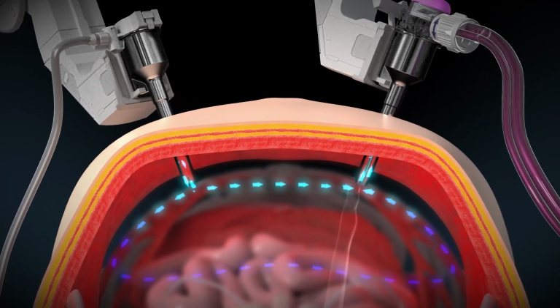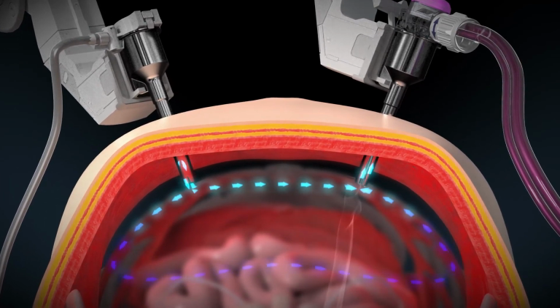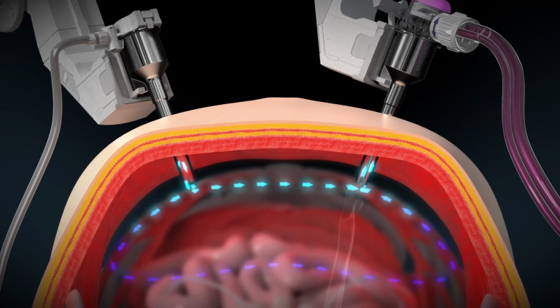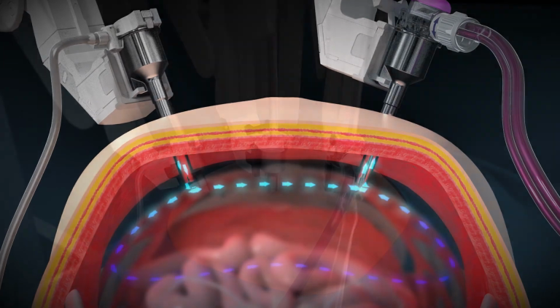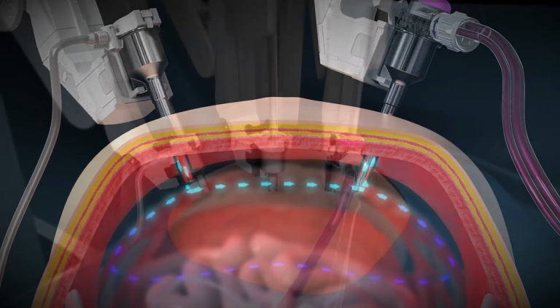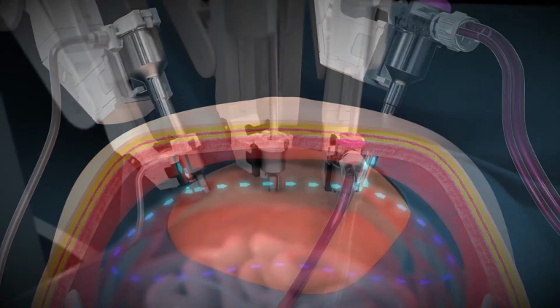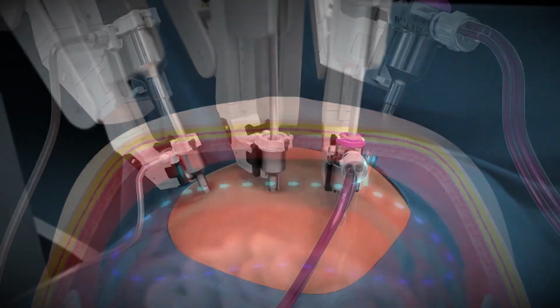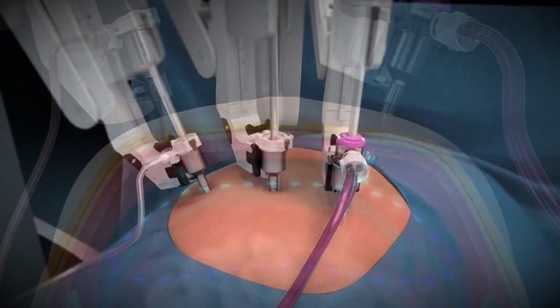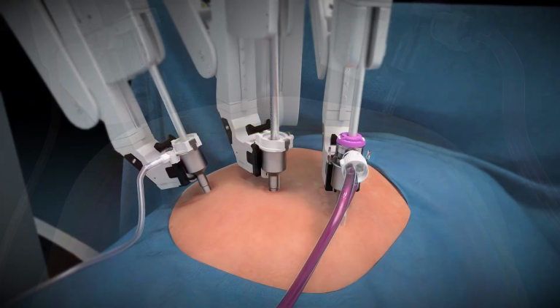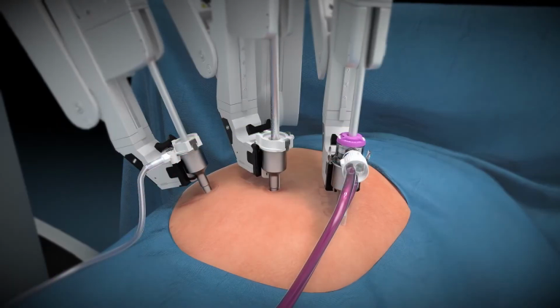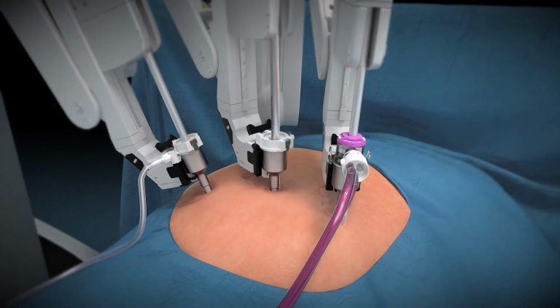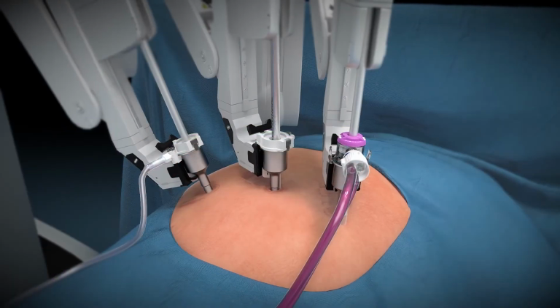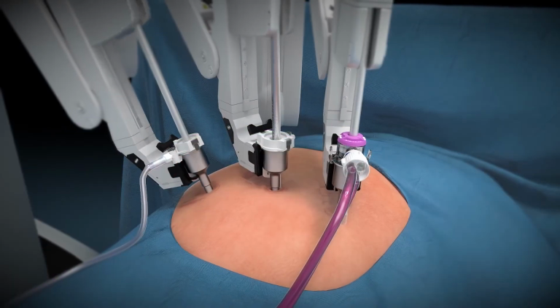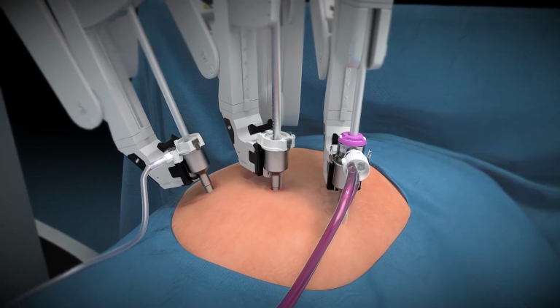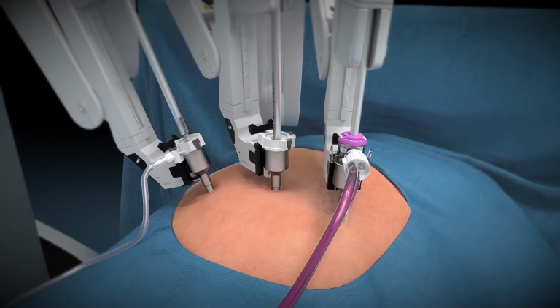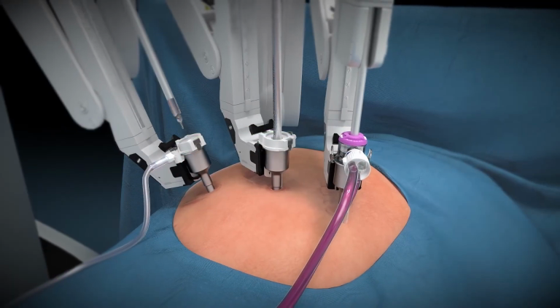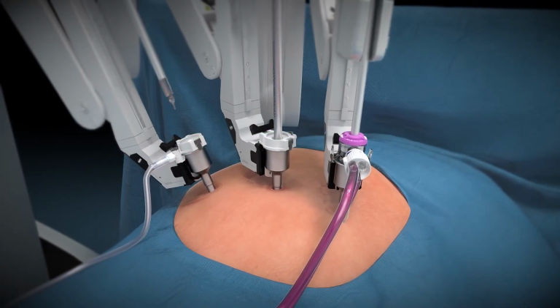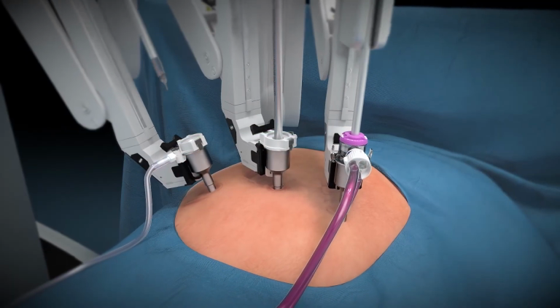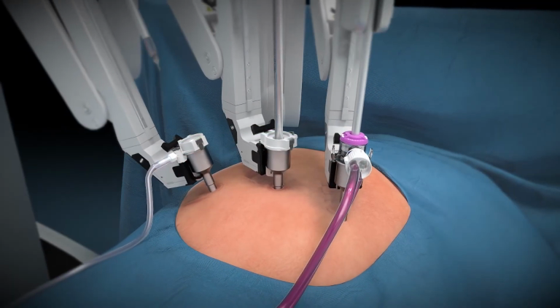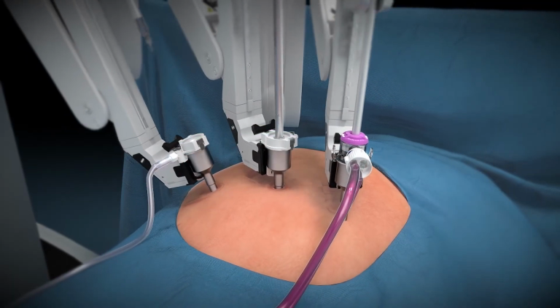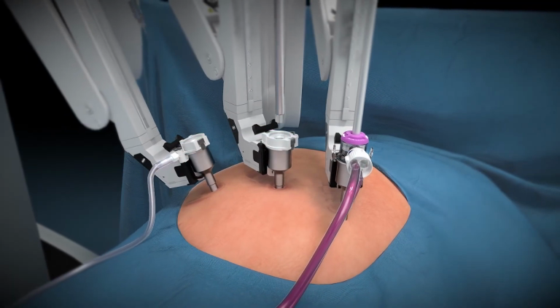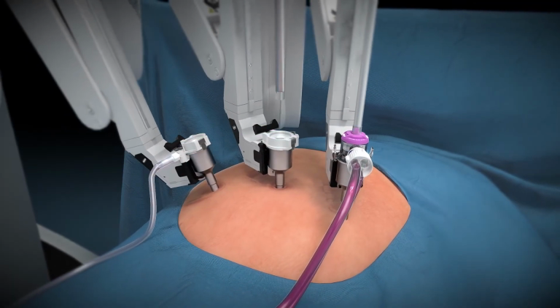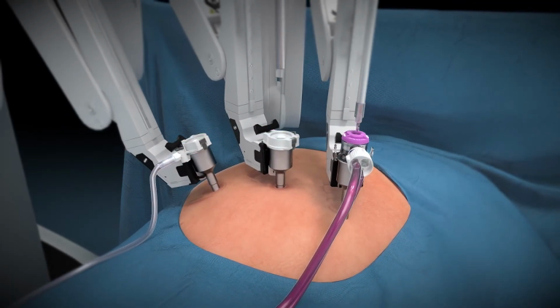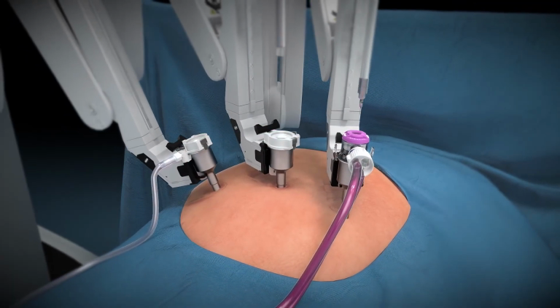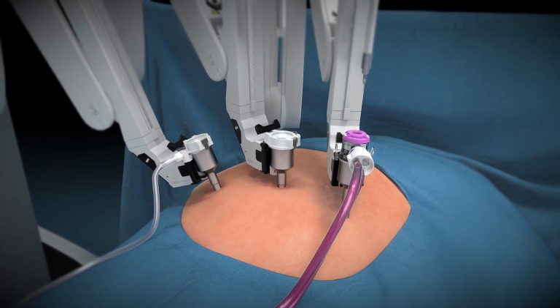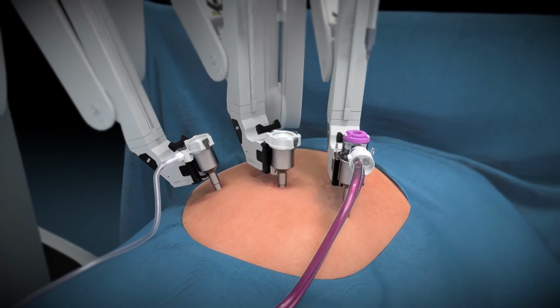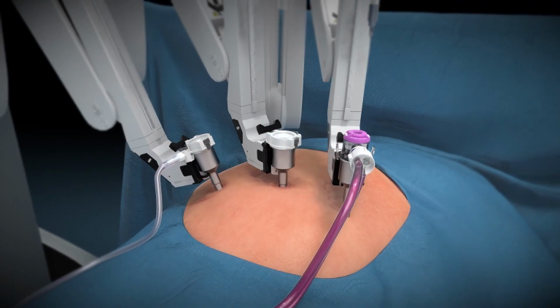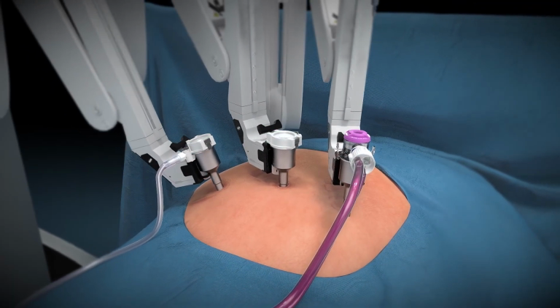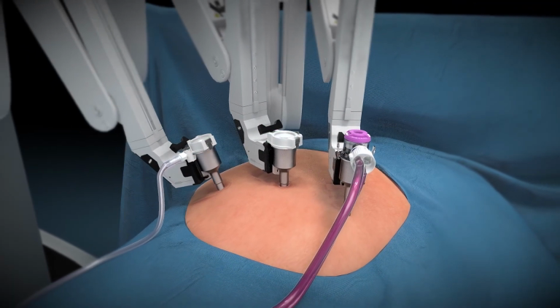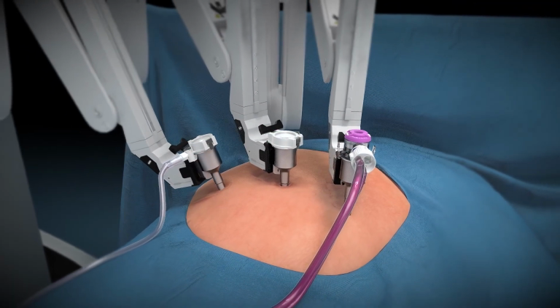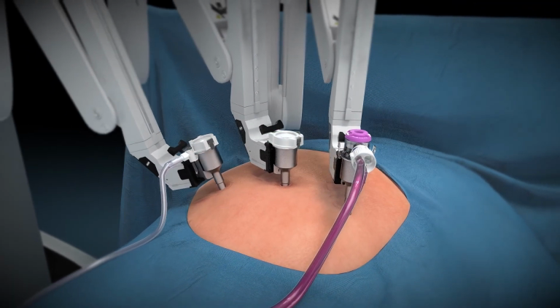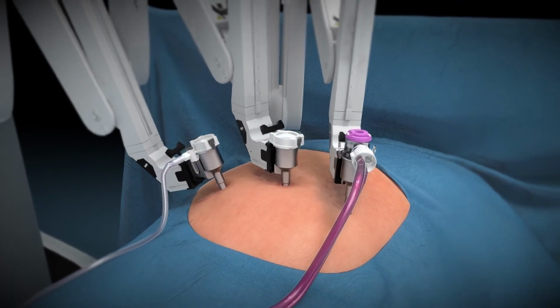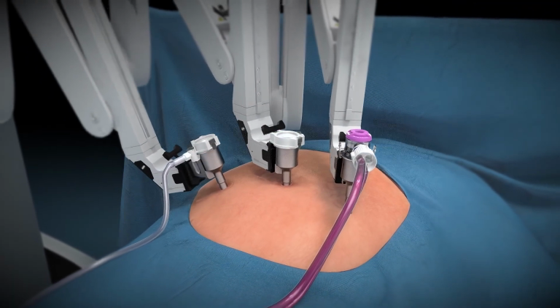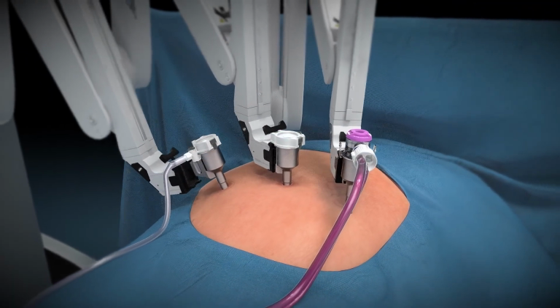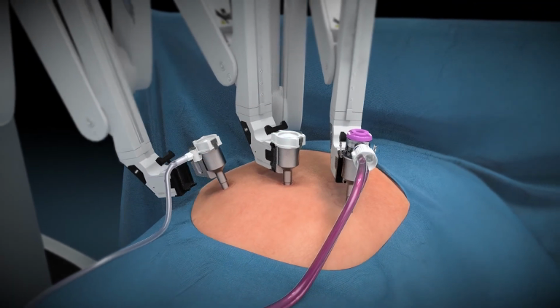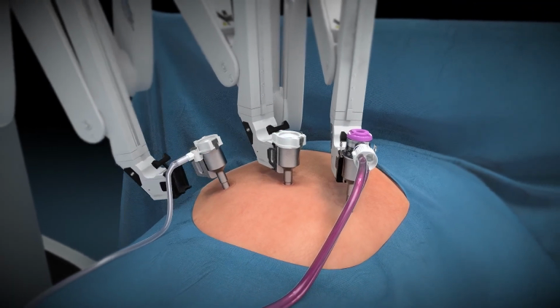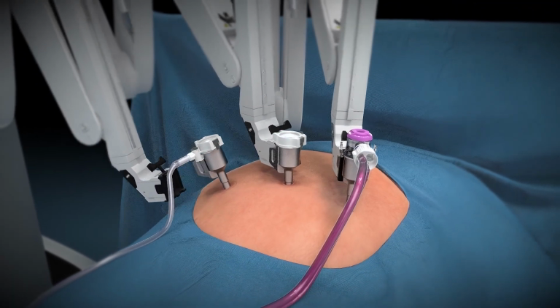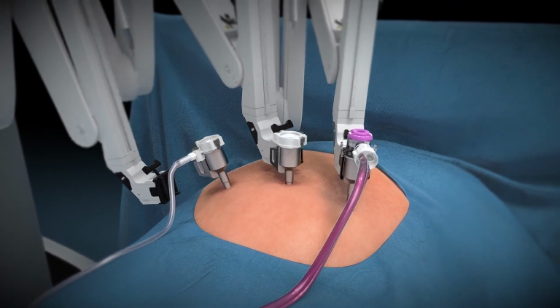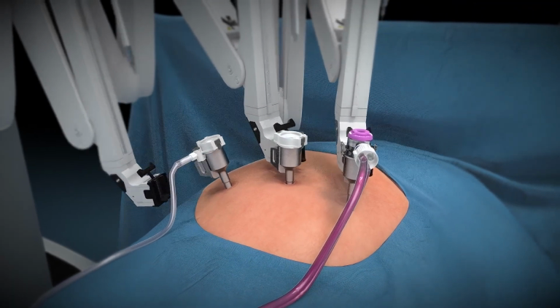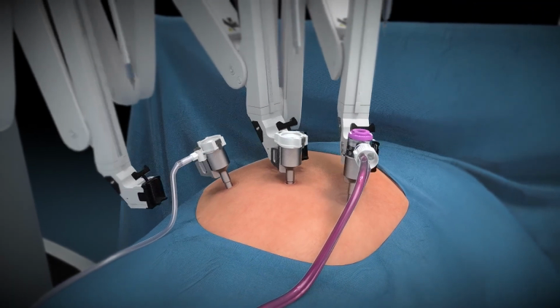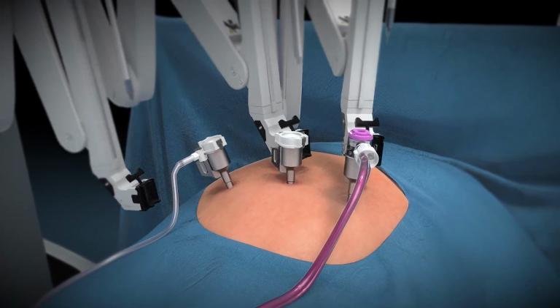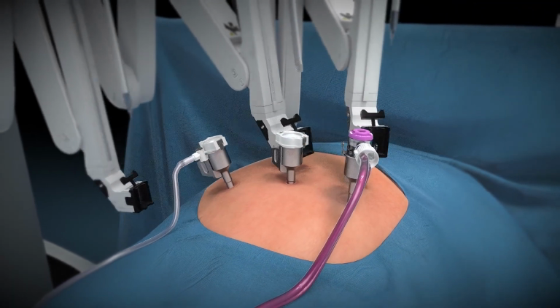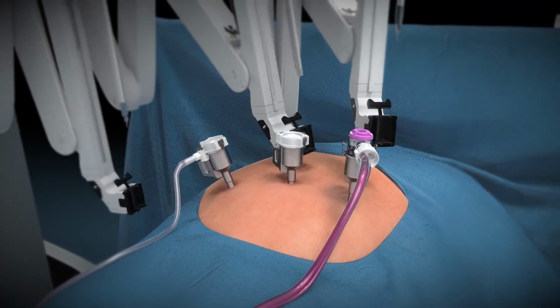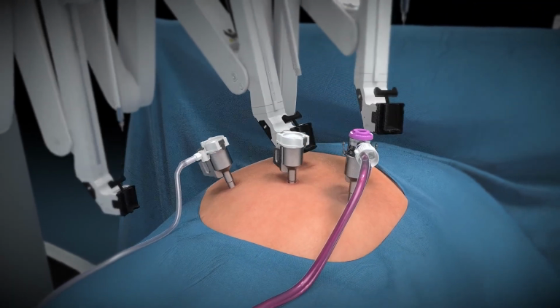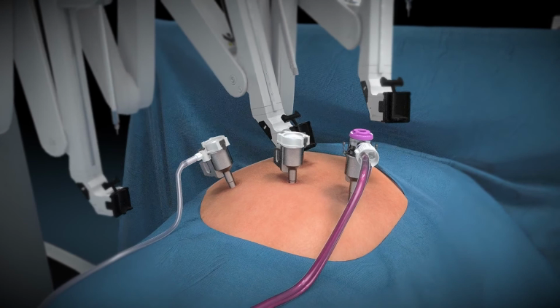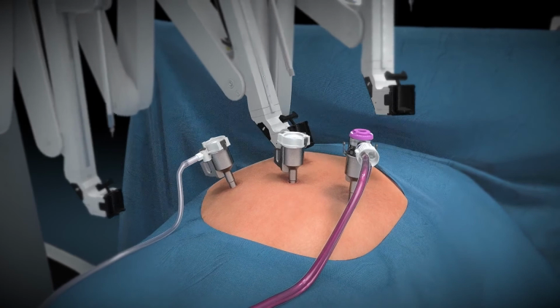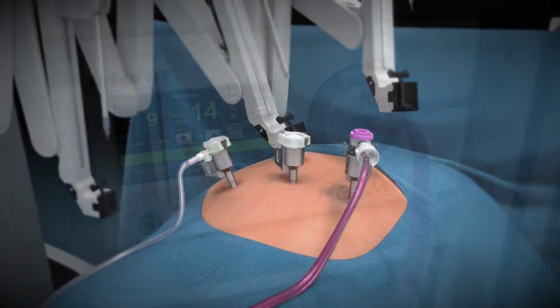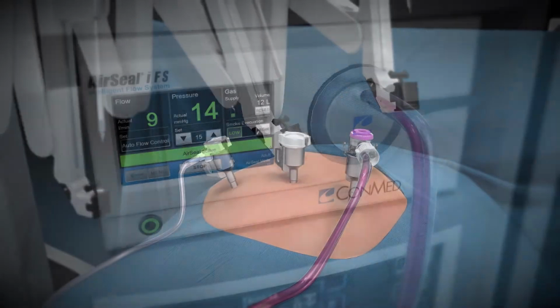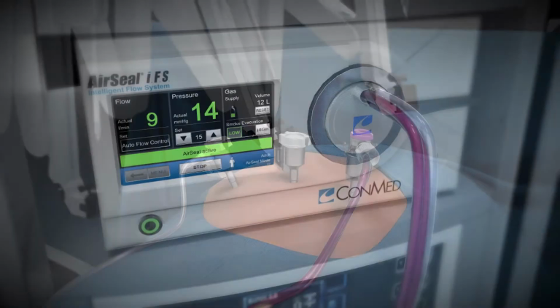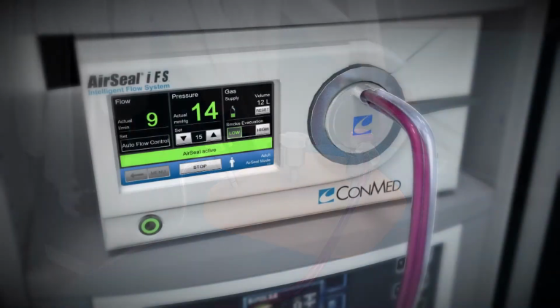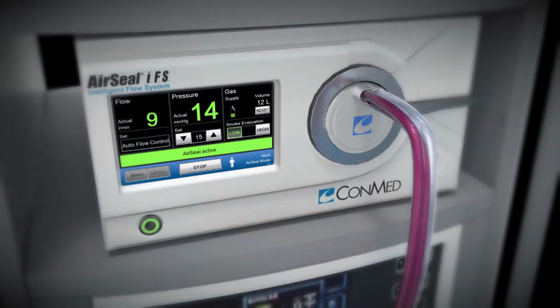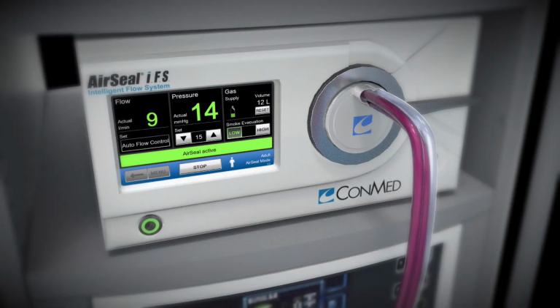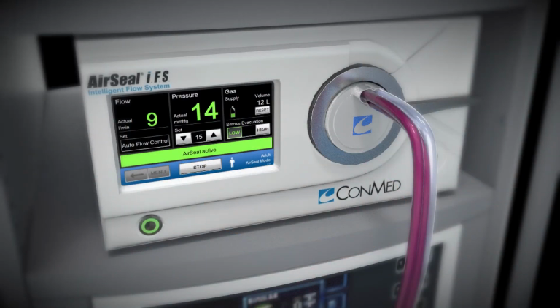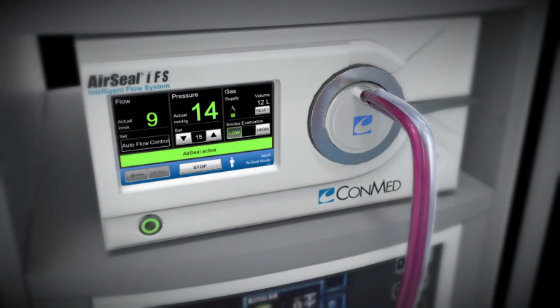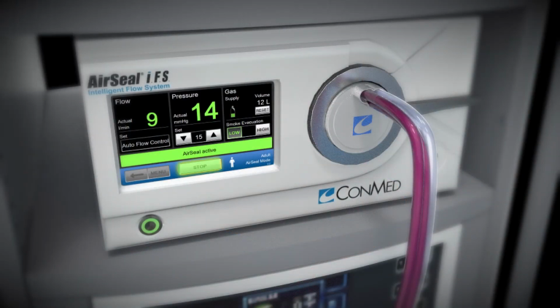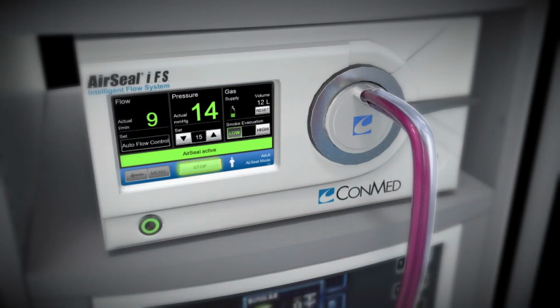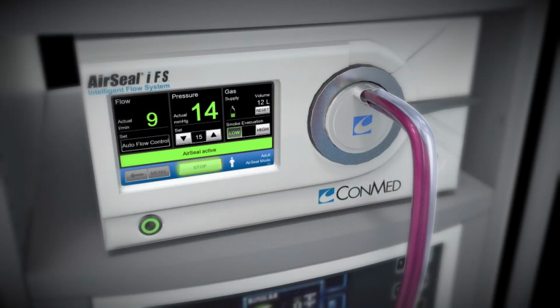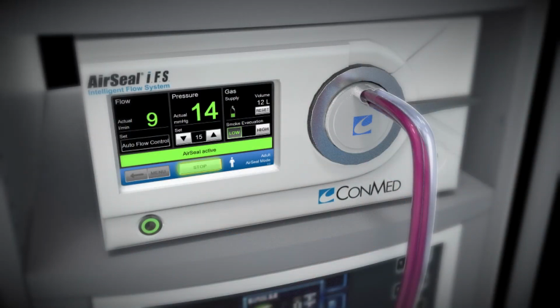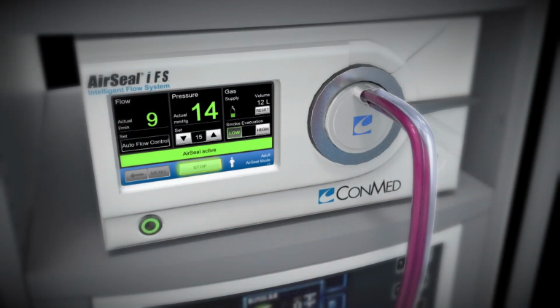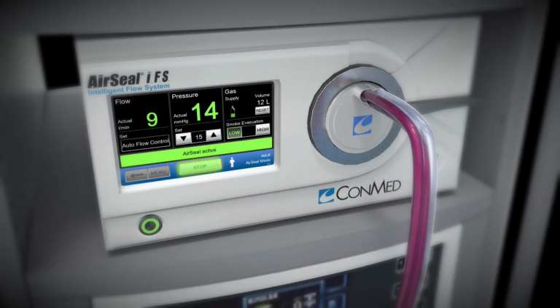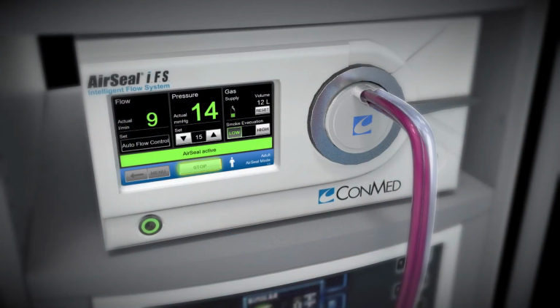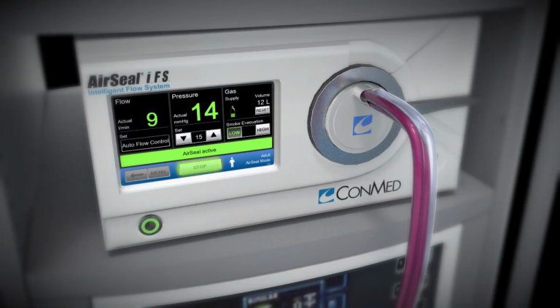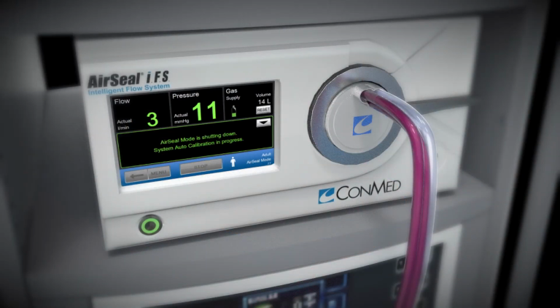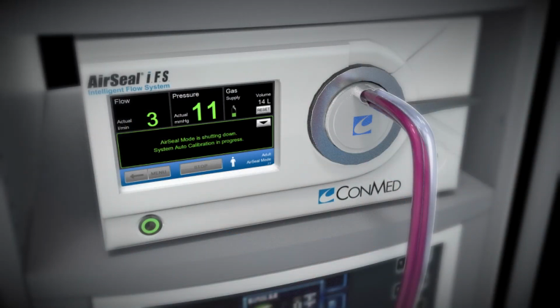To end the procedure, remove all instruments and undock the robot before pressing Stop on the AirSeal IFS. AirSeal will allow for passive desufflation of the patient.